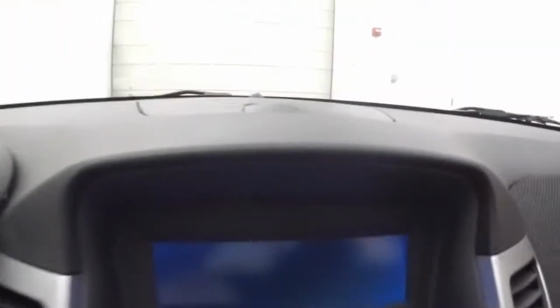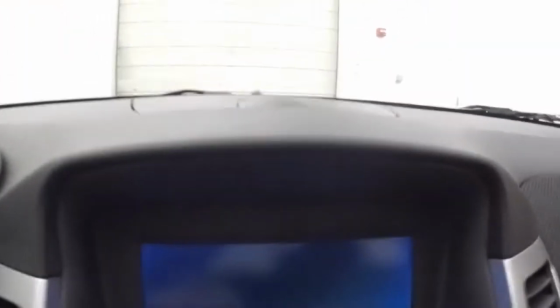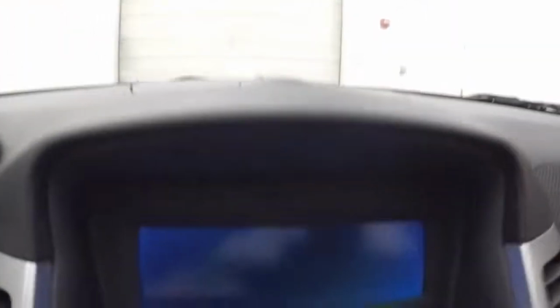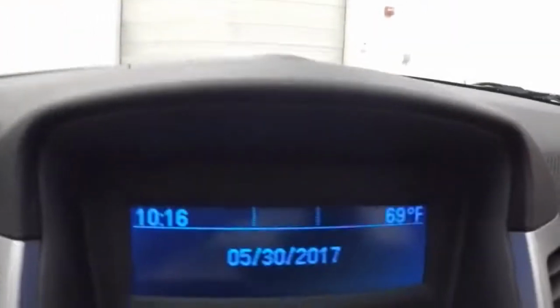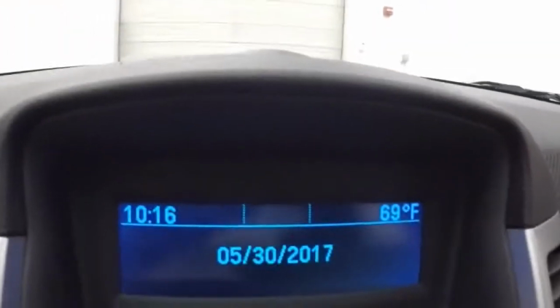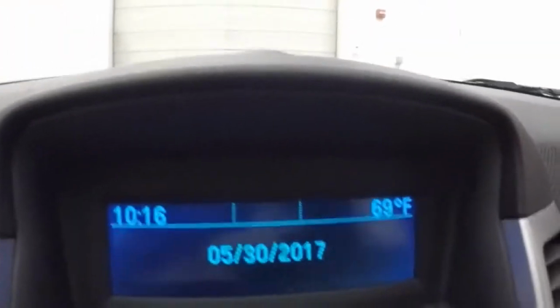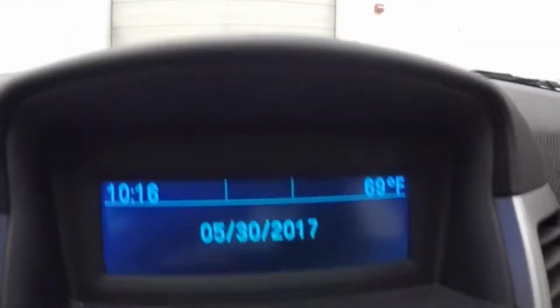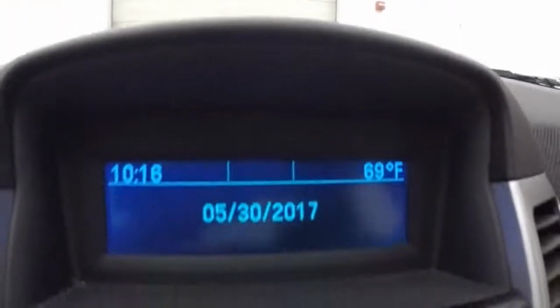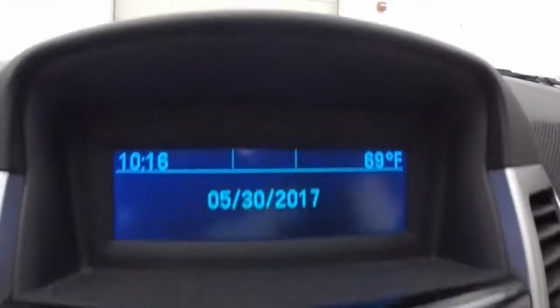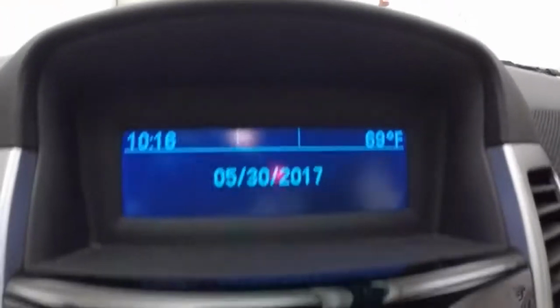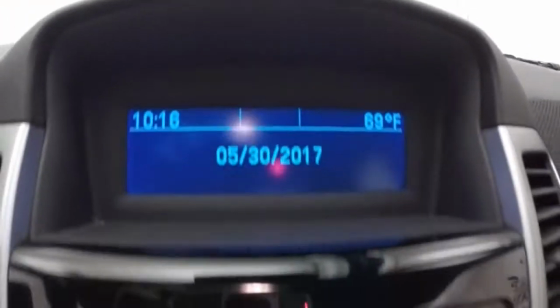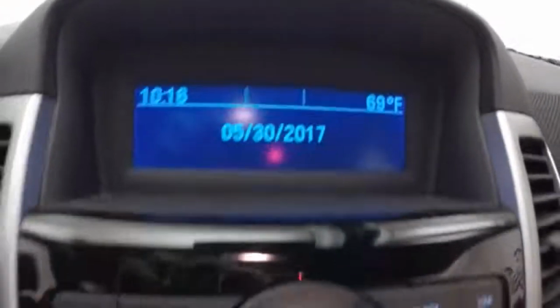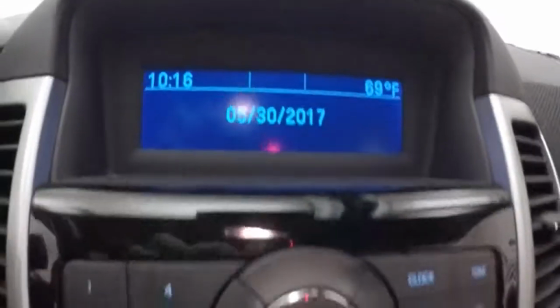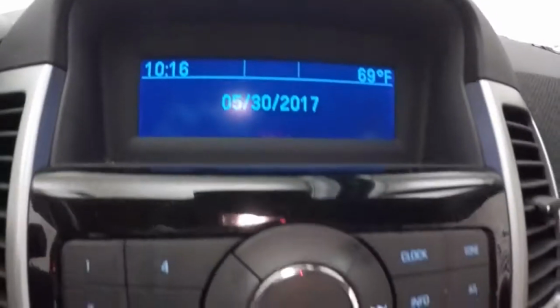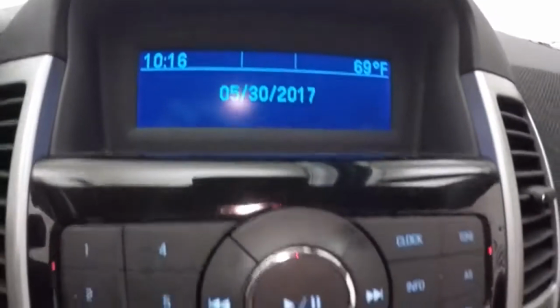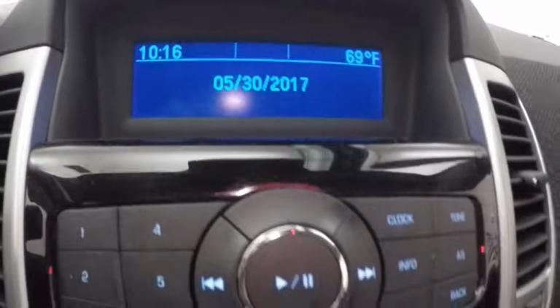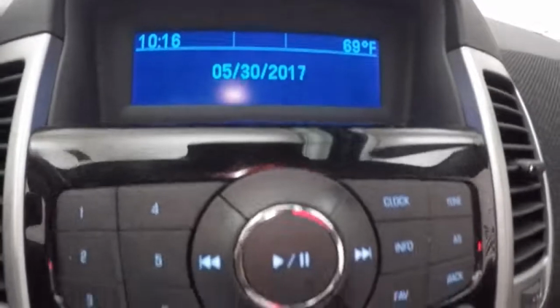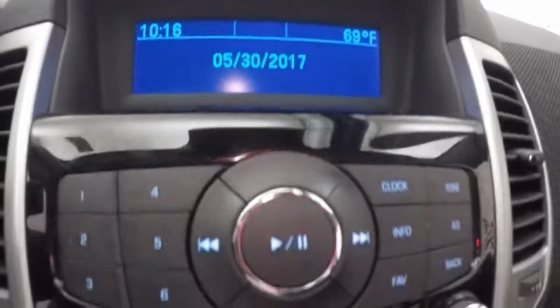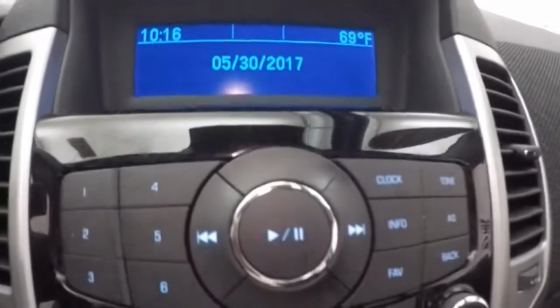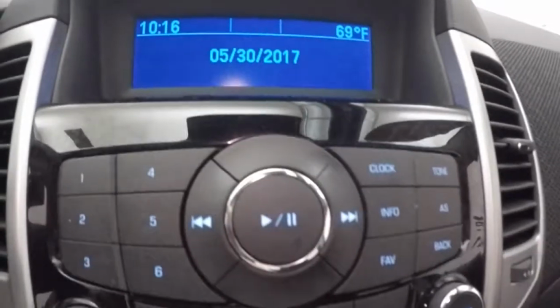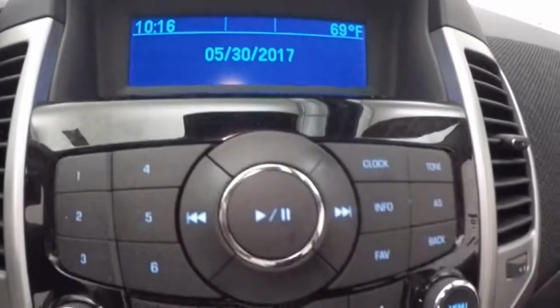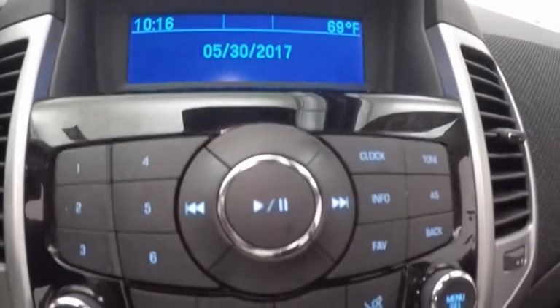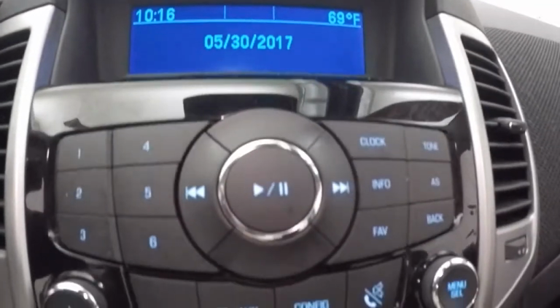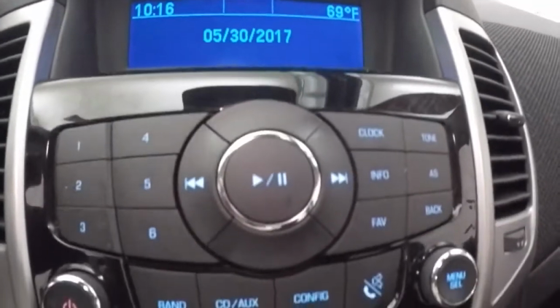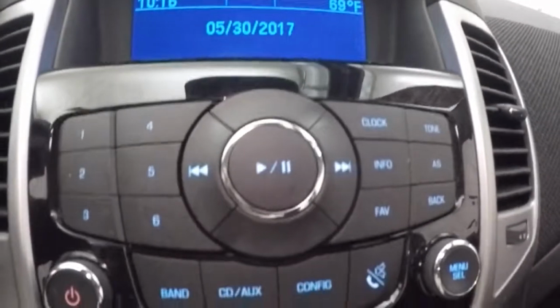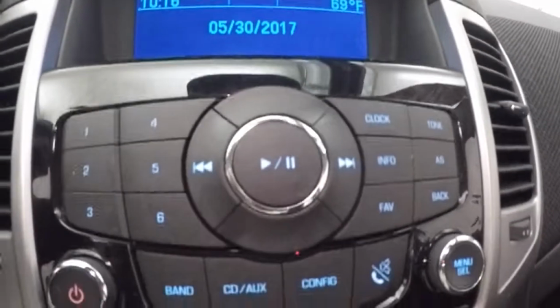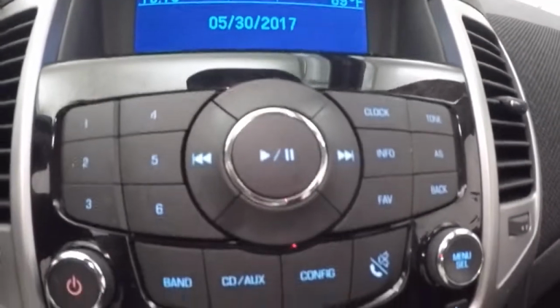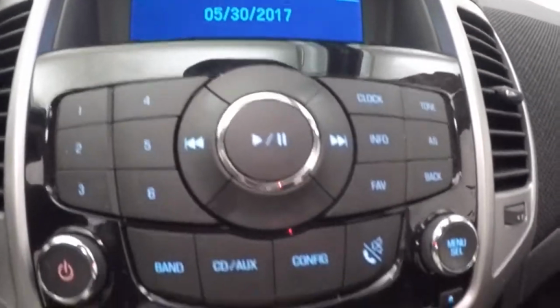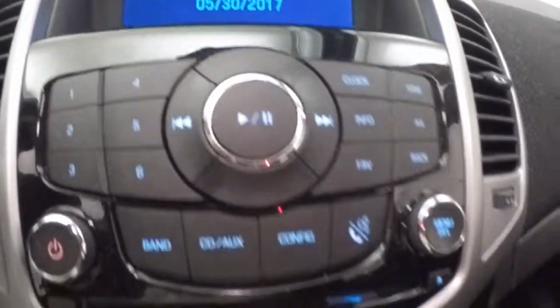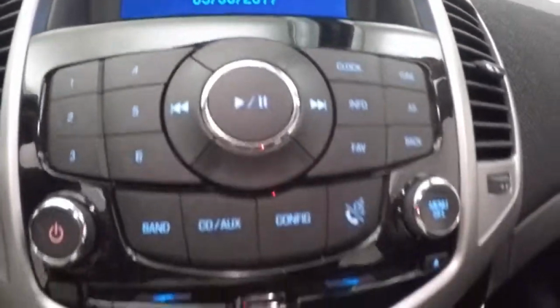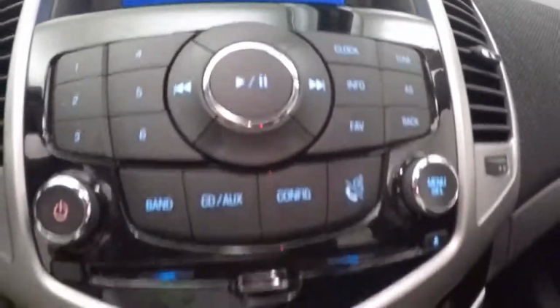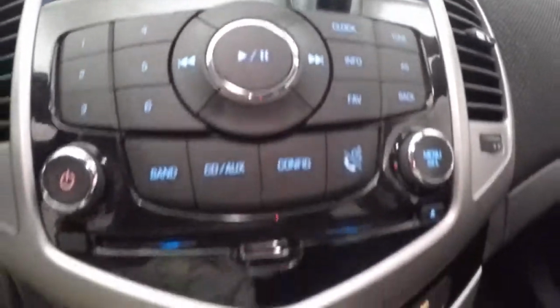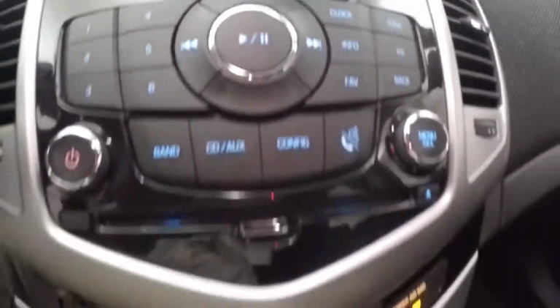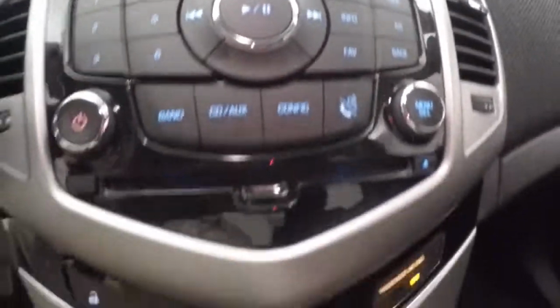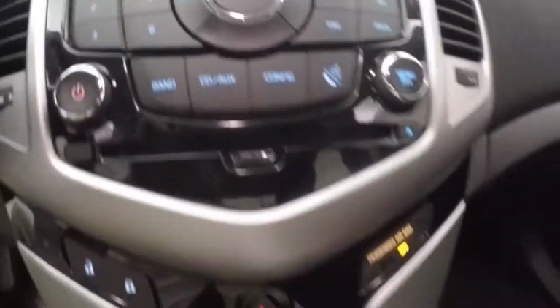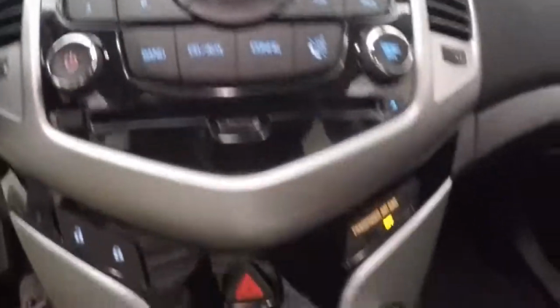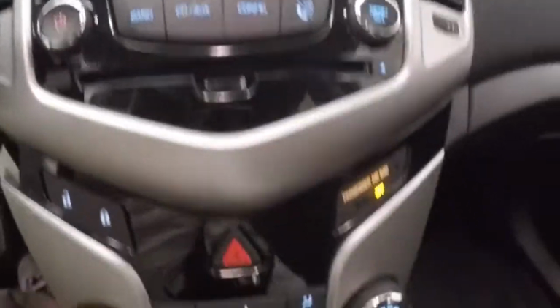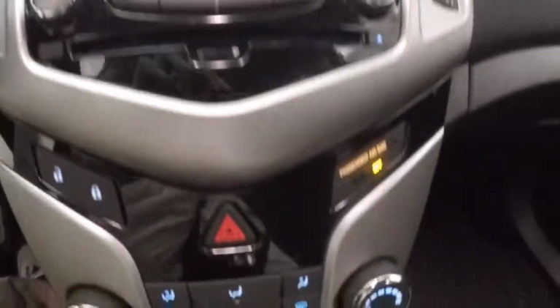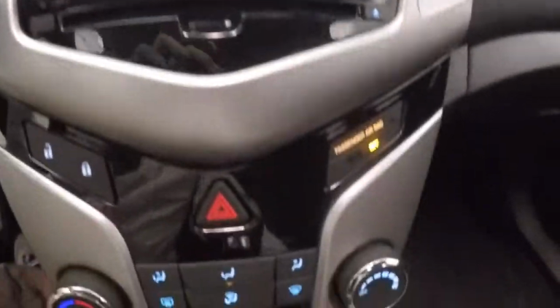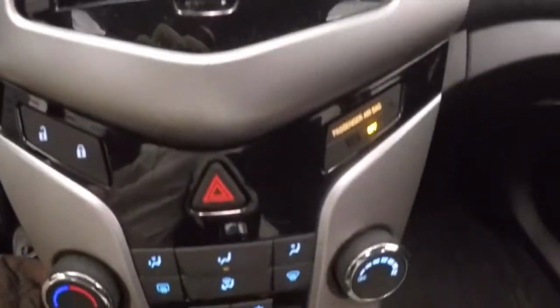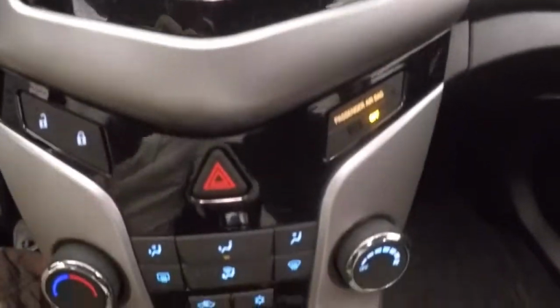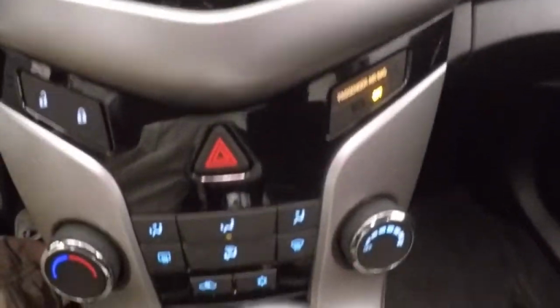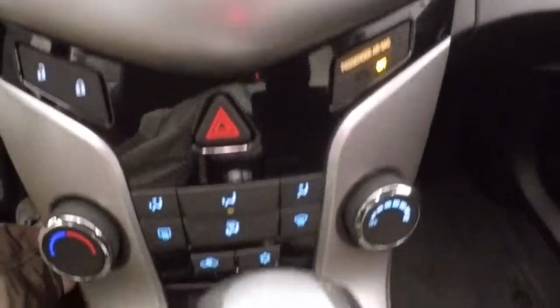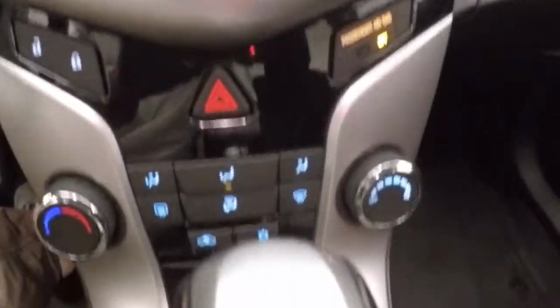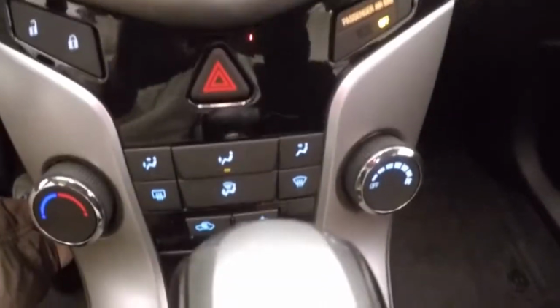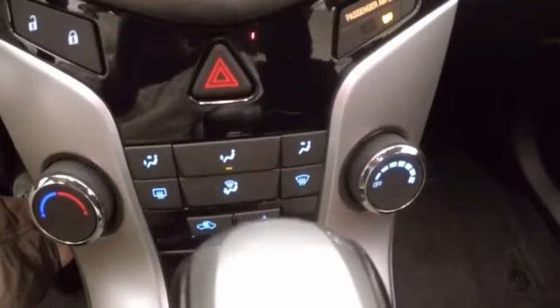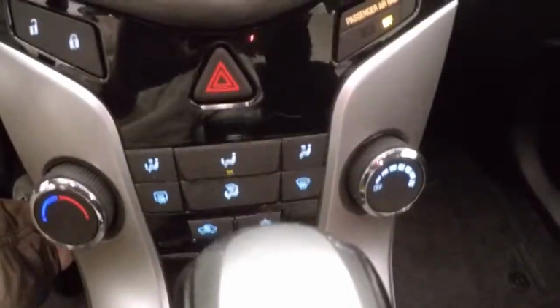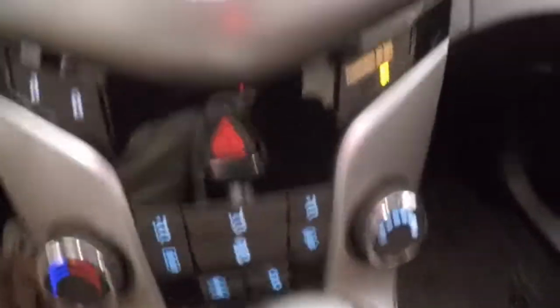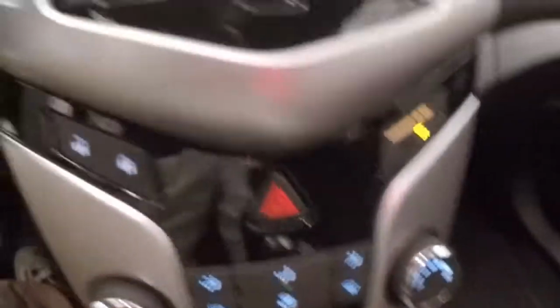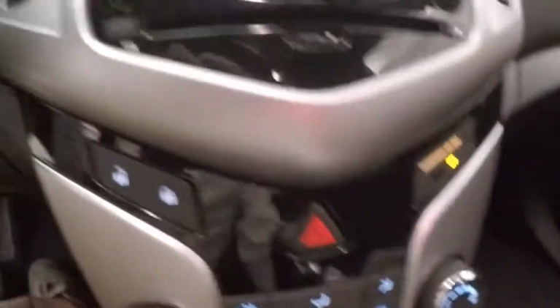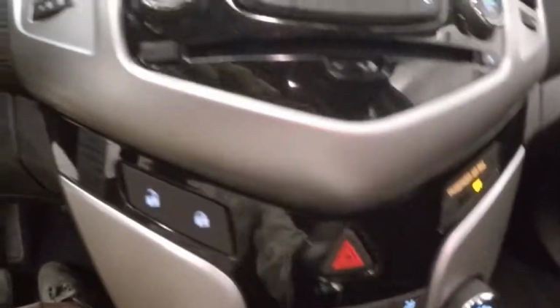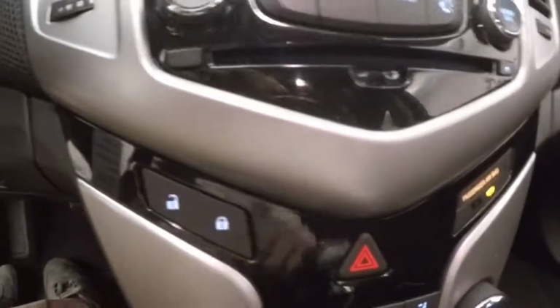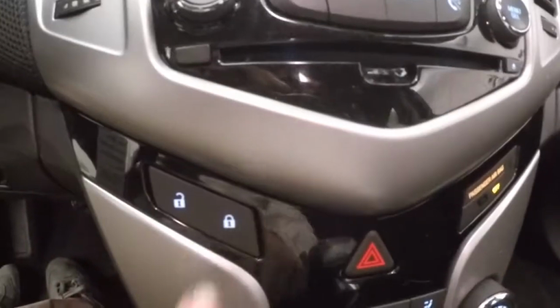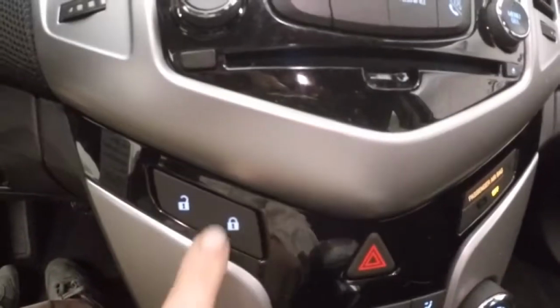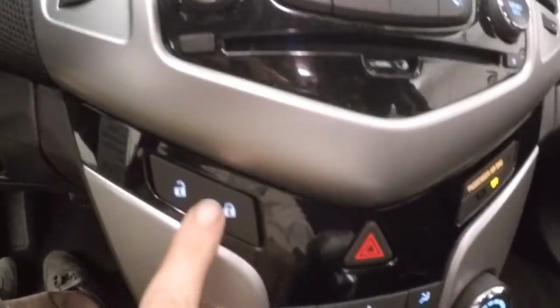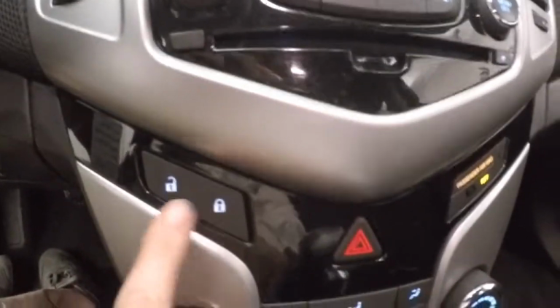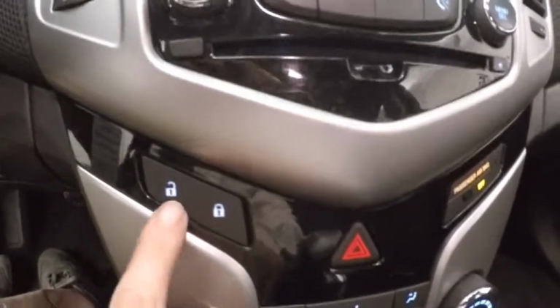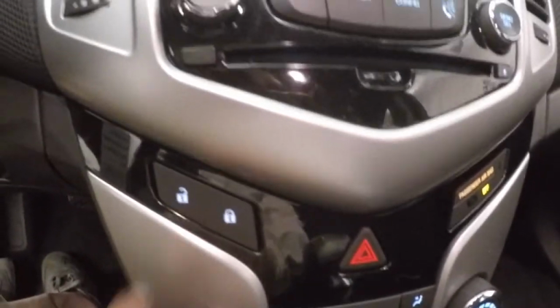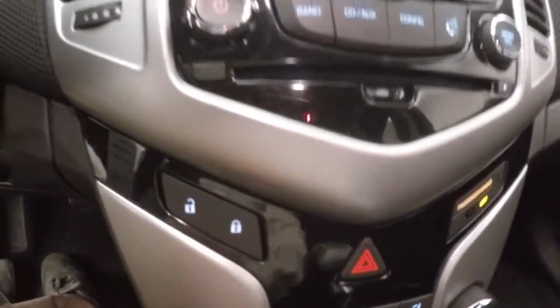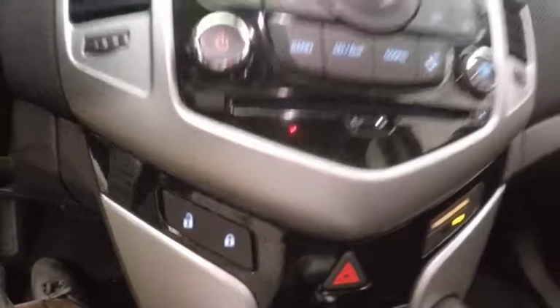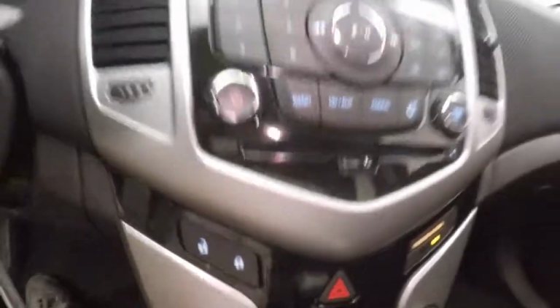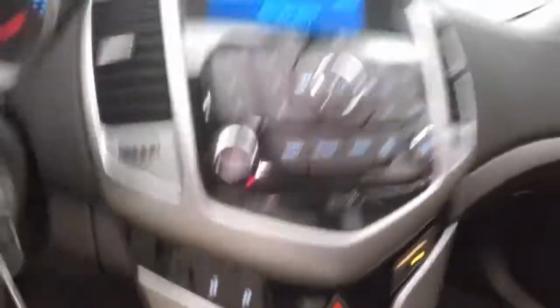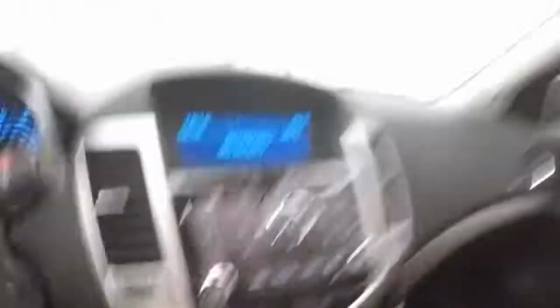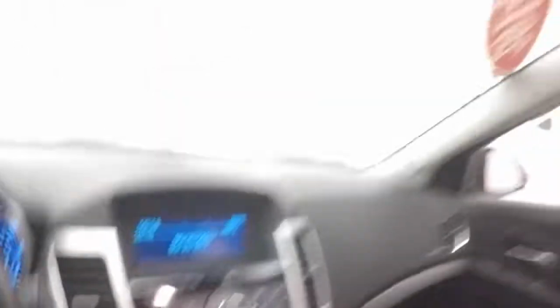Nice standard display, all your stereo controls, climate control, door lock and unlock button.